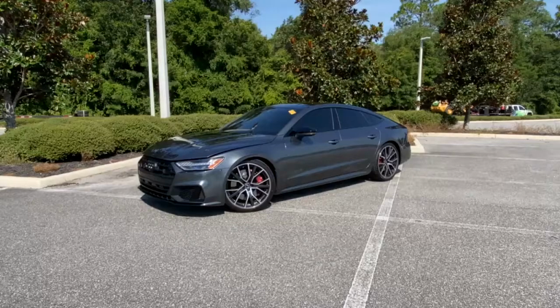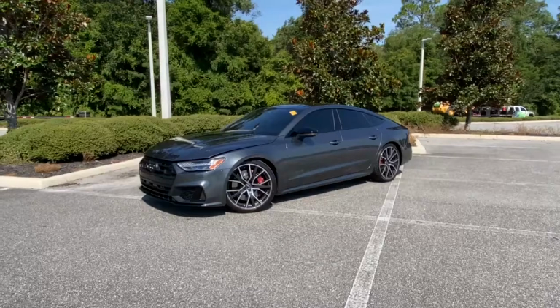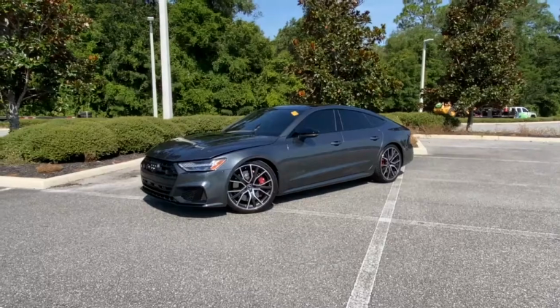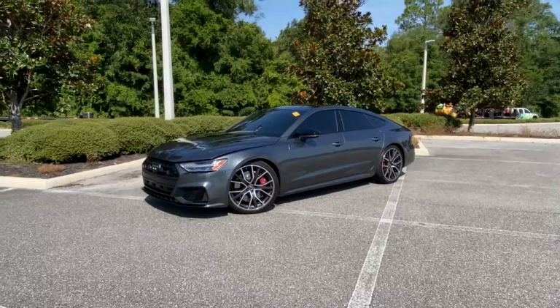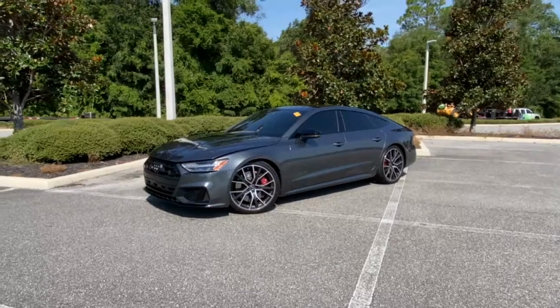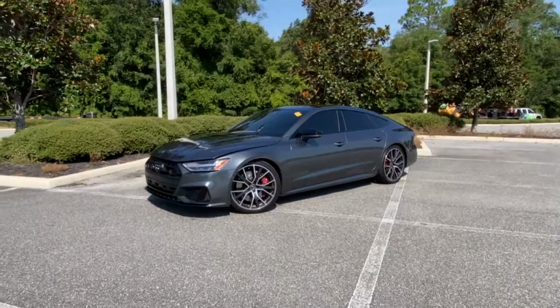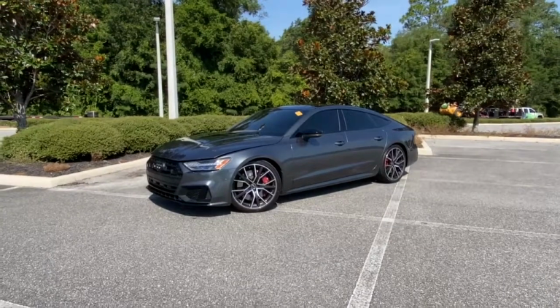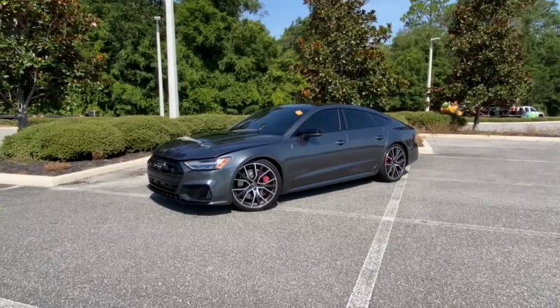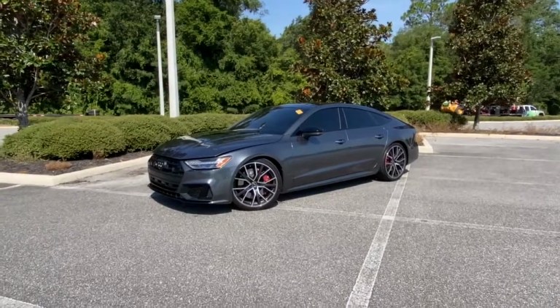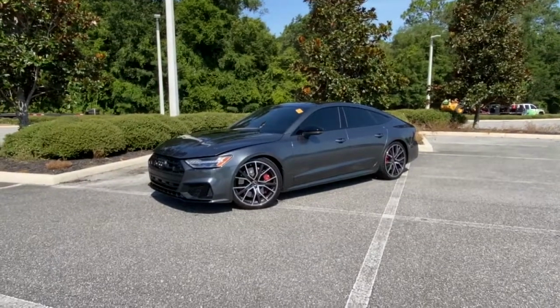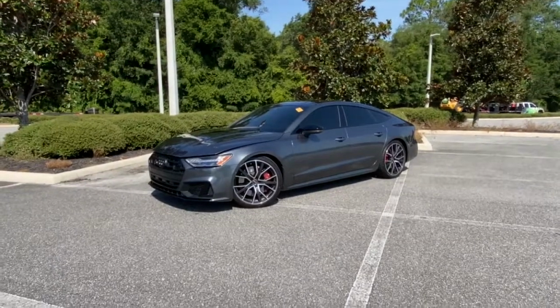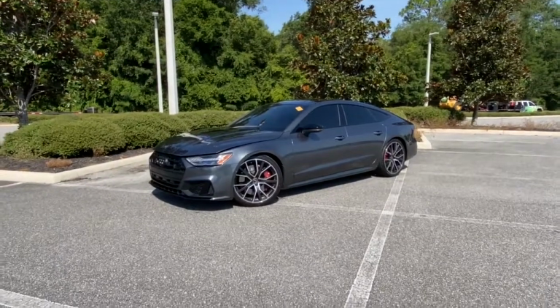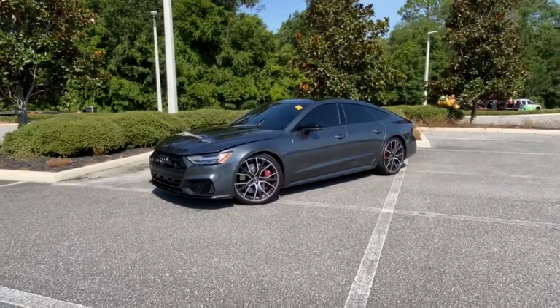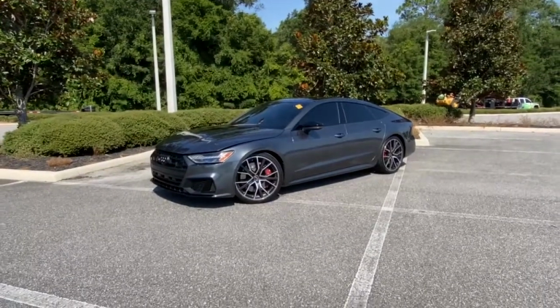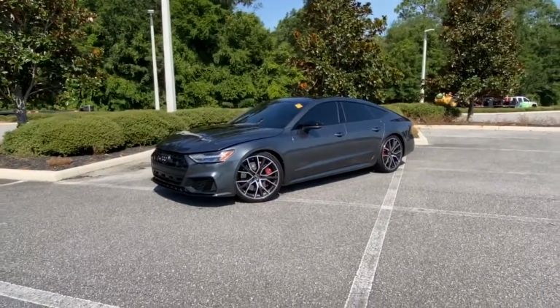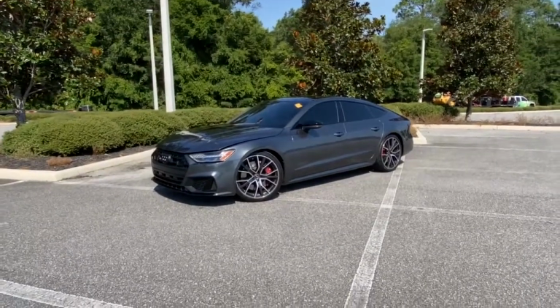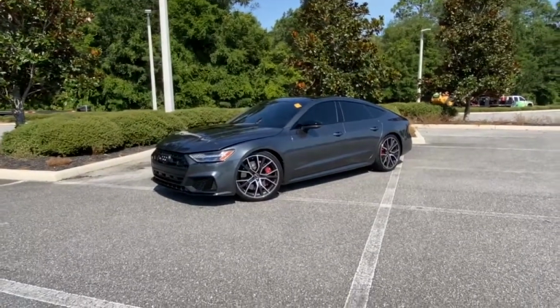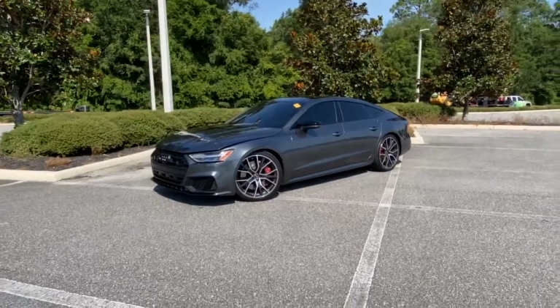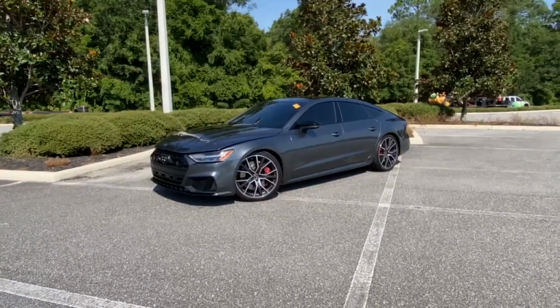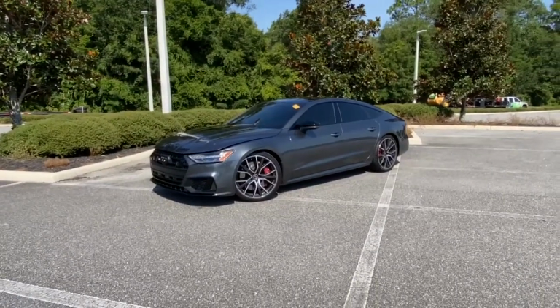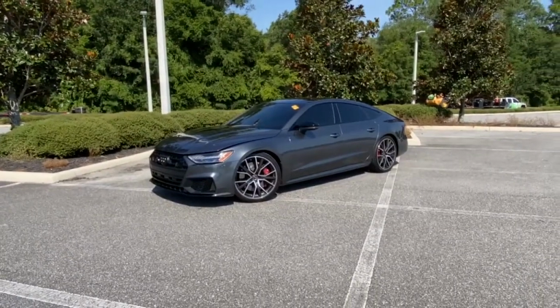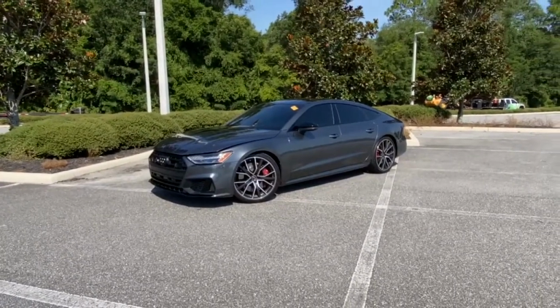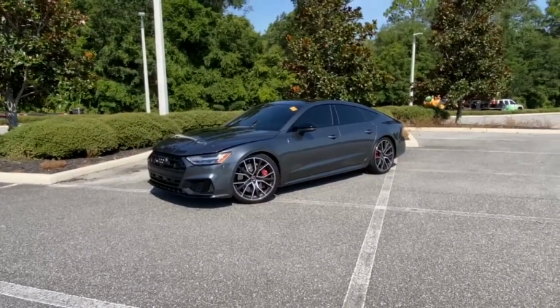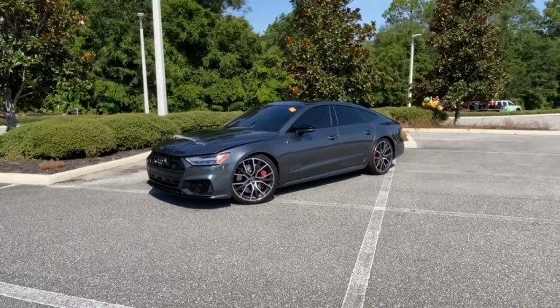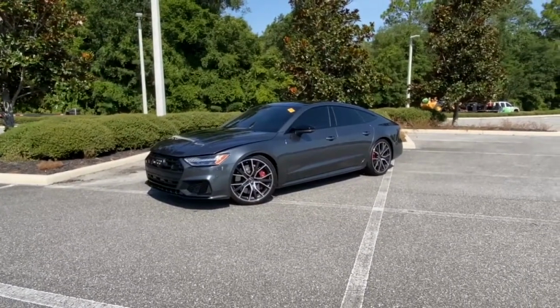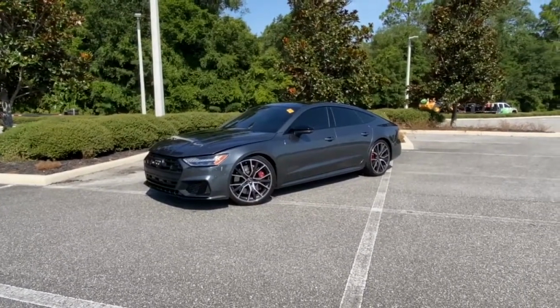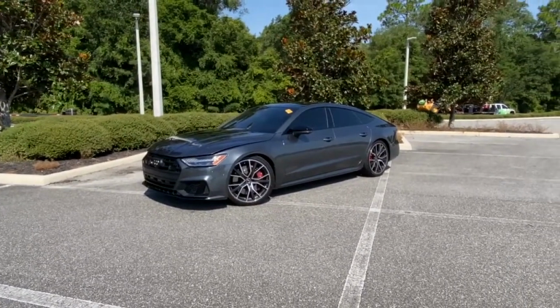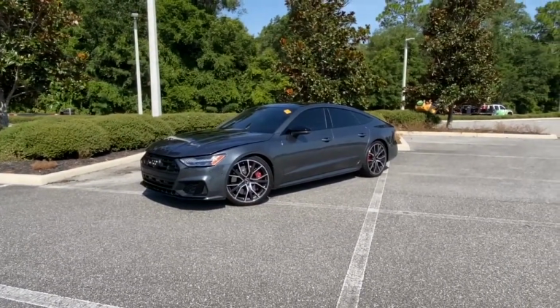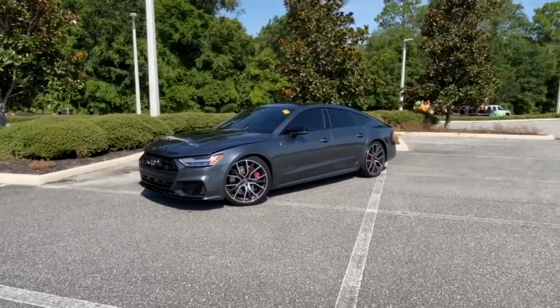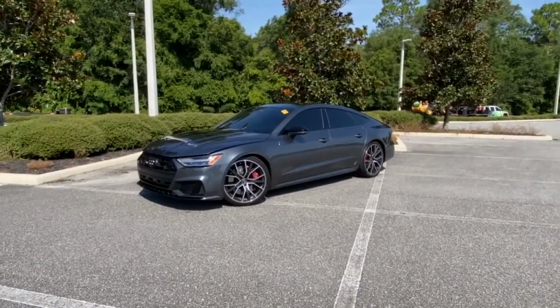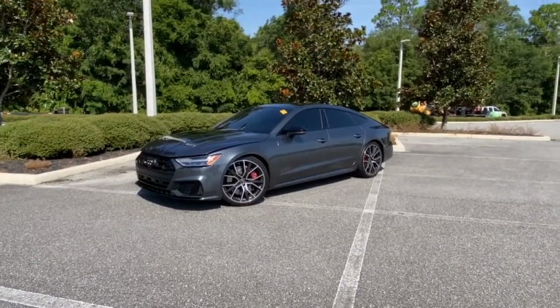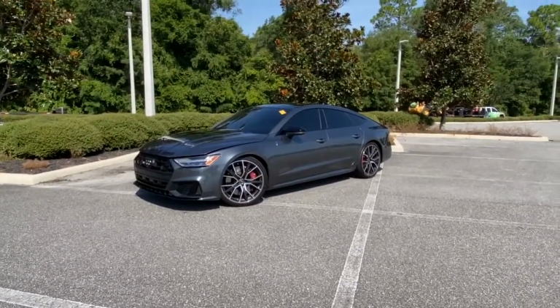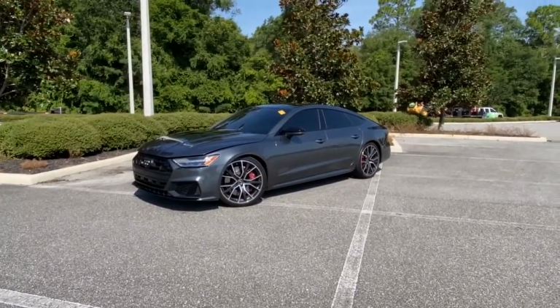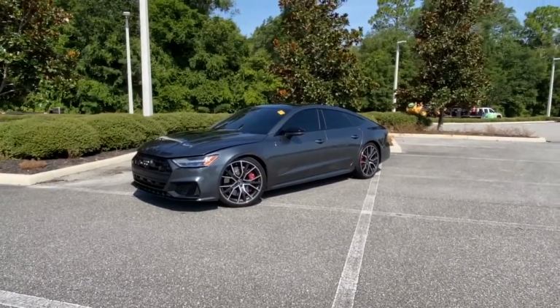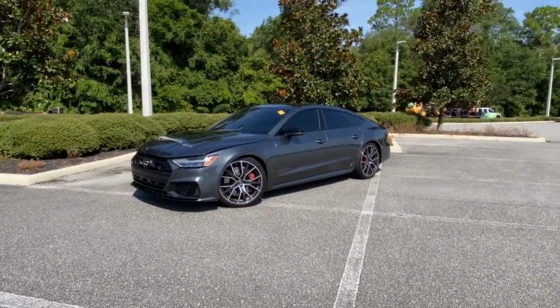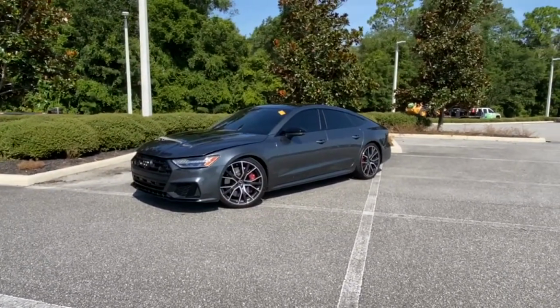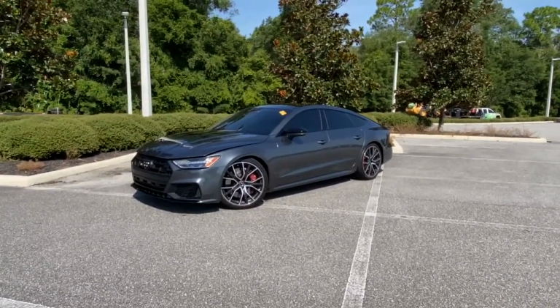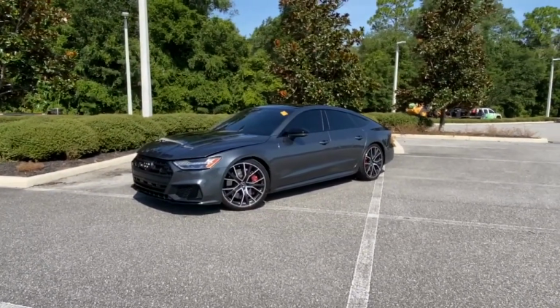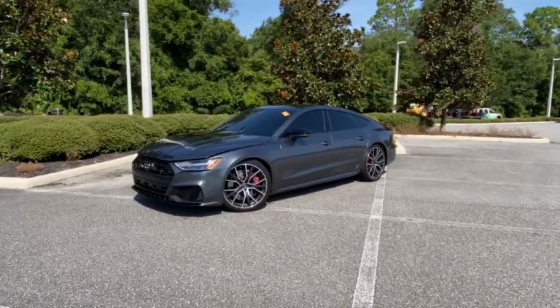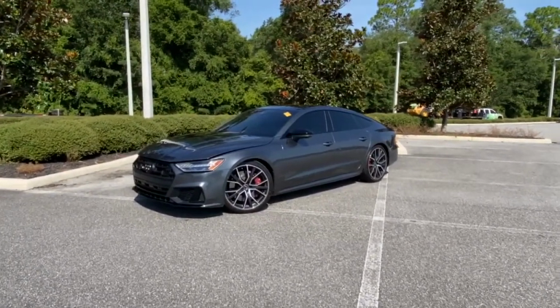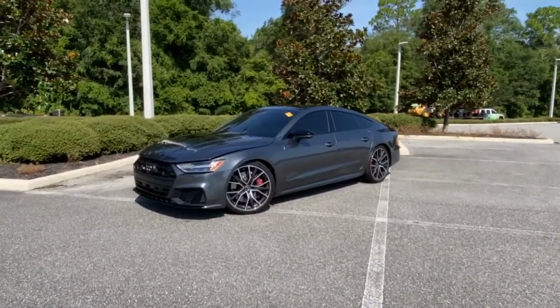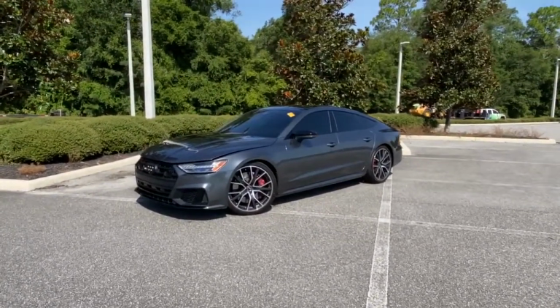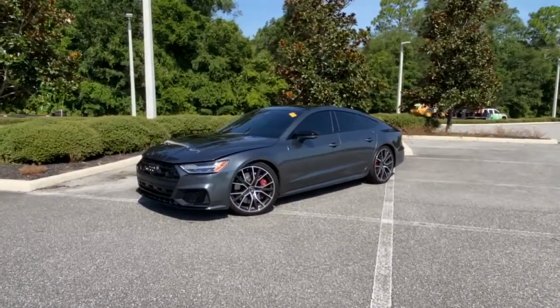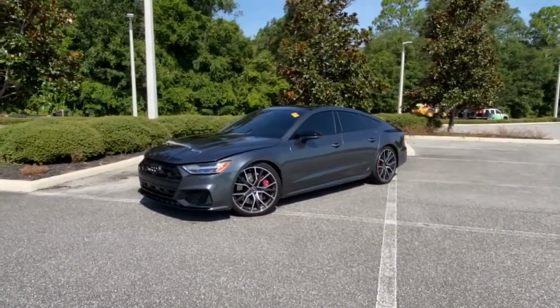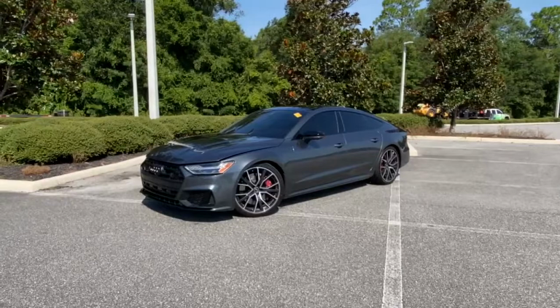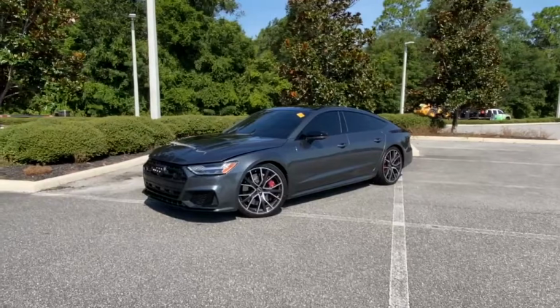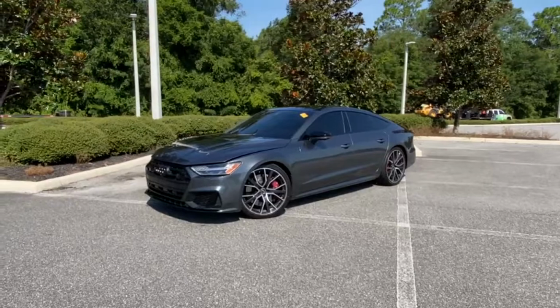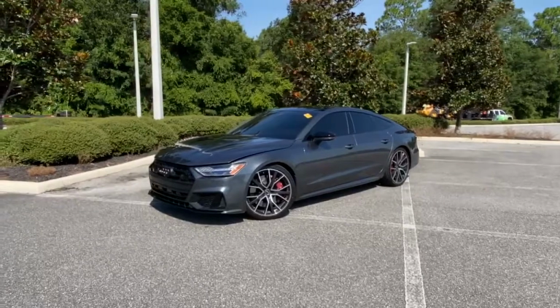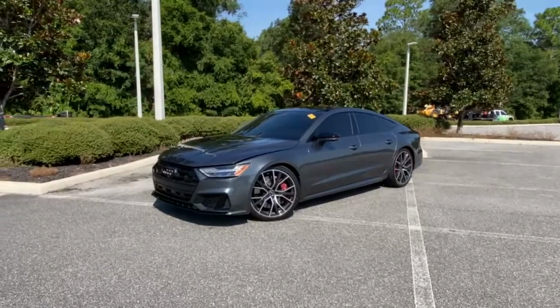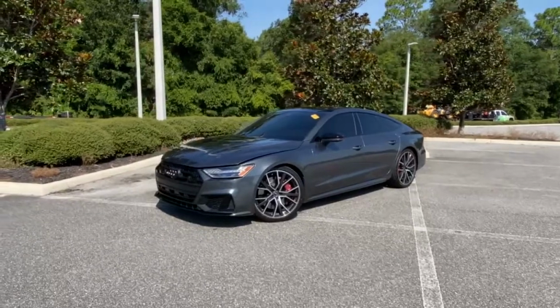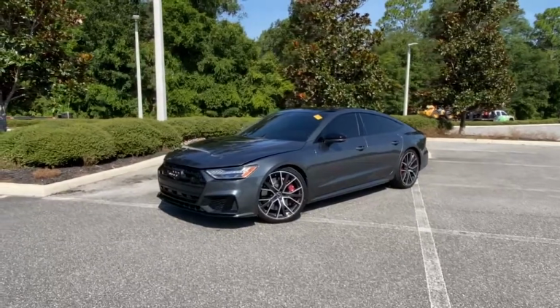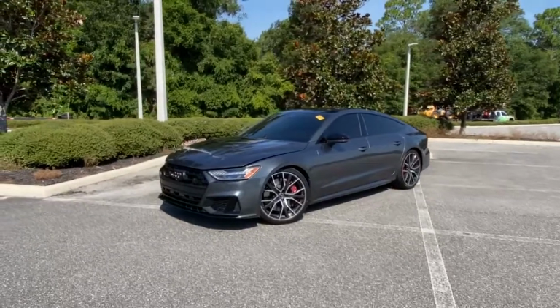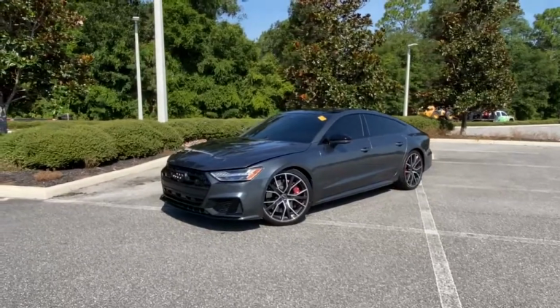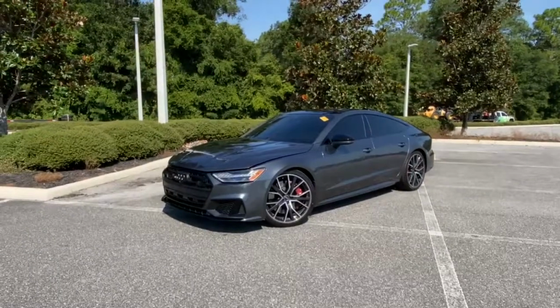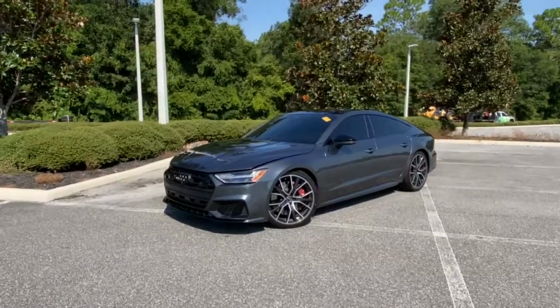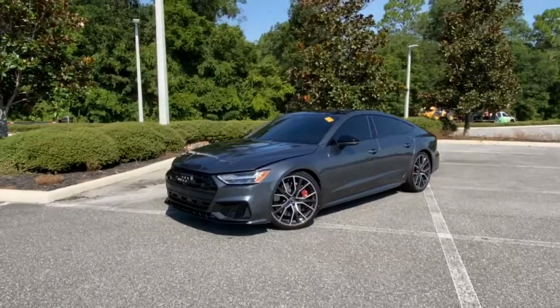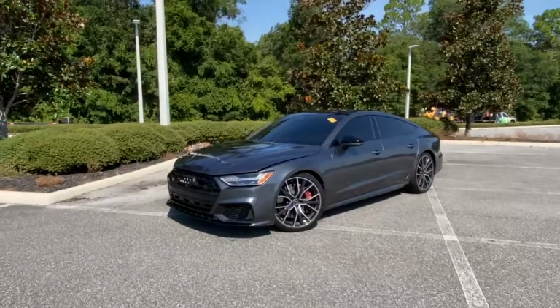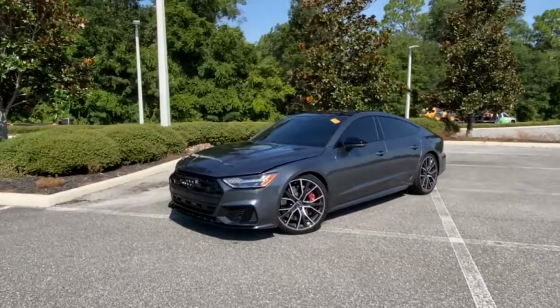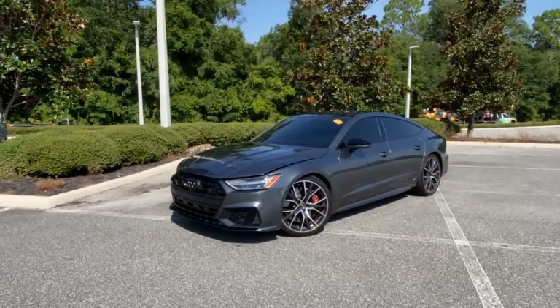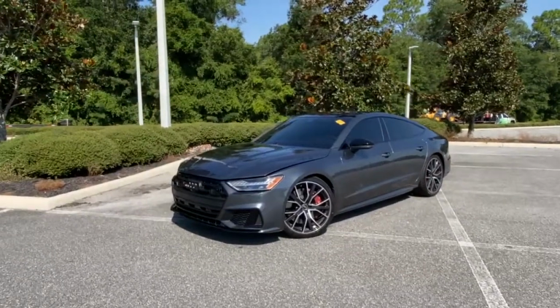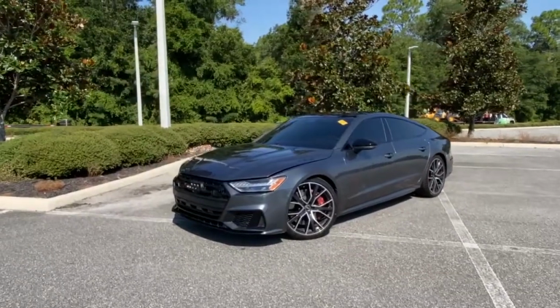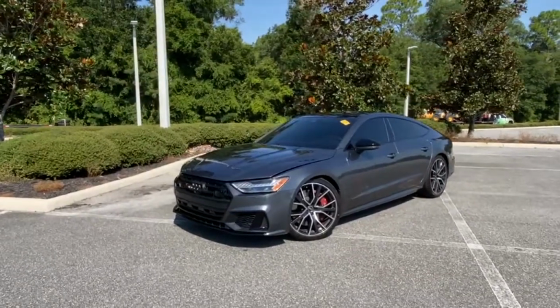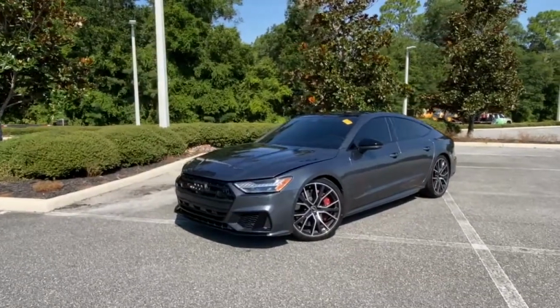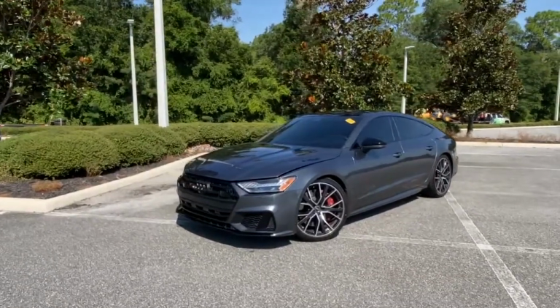Hi, this is Isaiah with Volkswagen of Ocala. Just wanted to give you a sneak peek at our 2021 Audi S7.